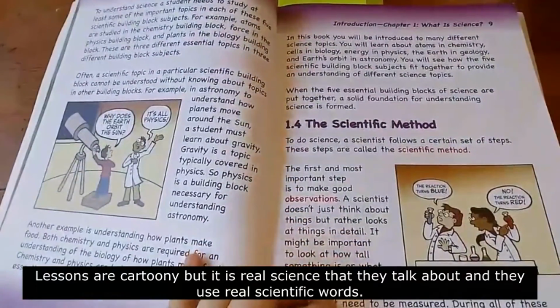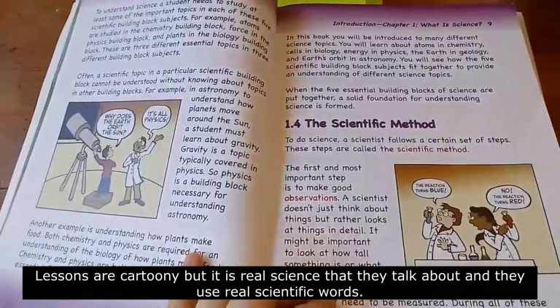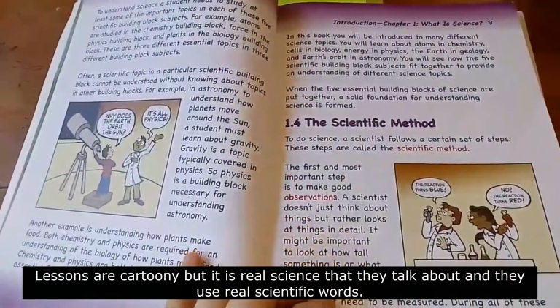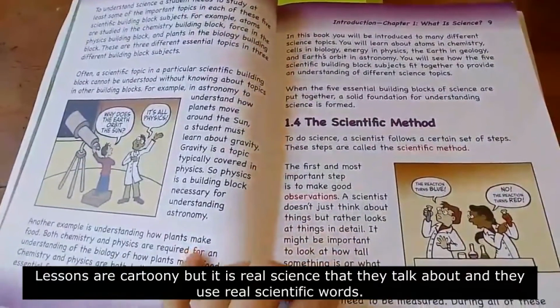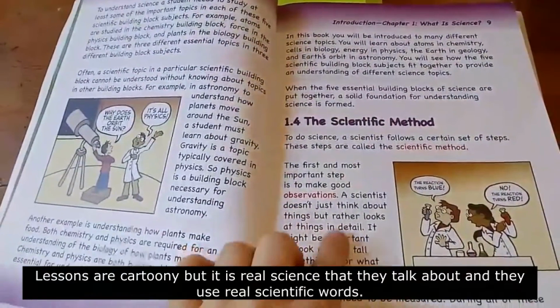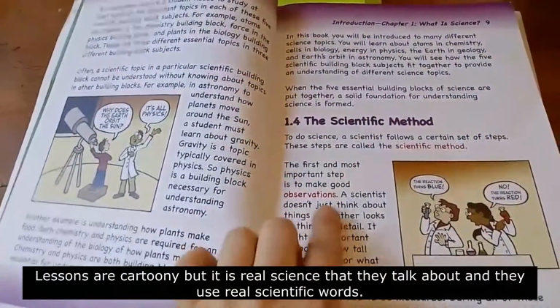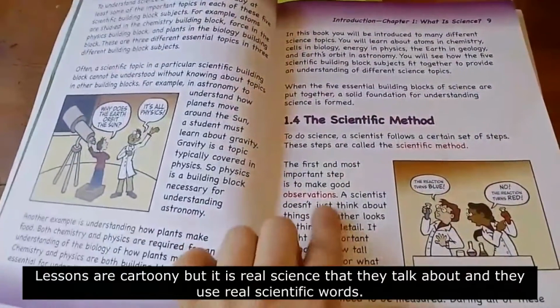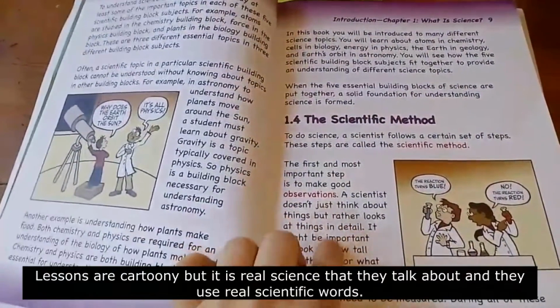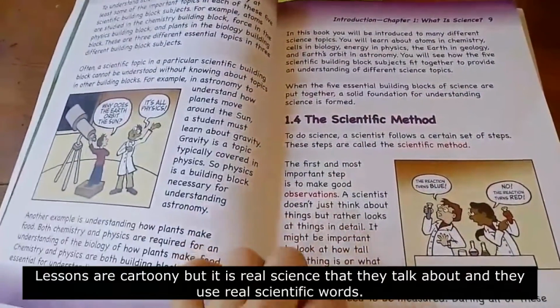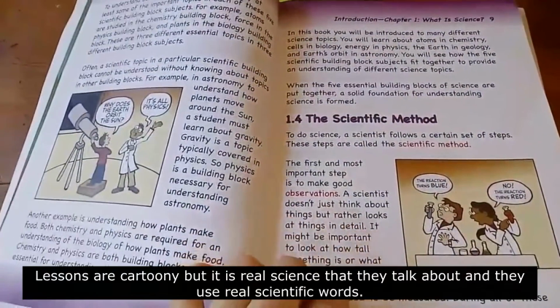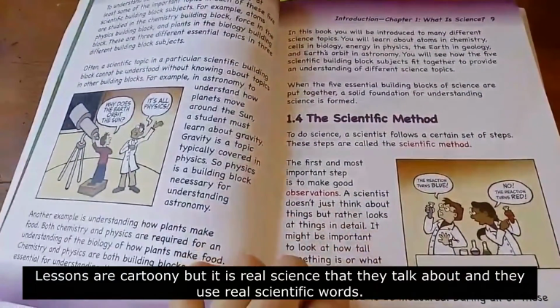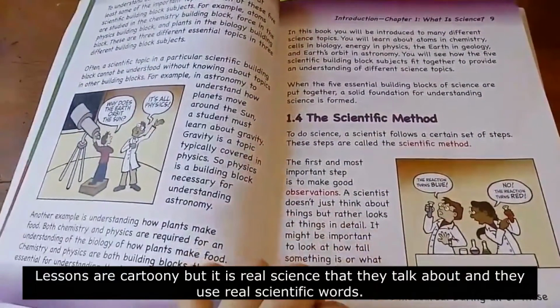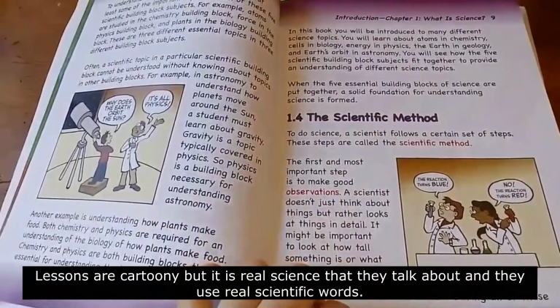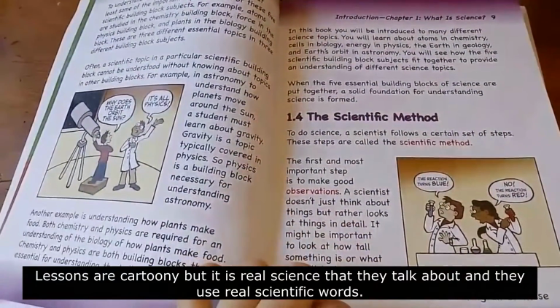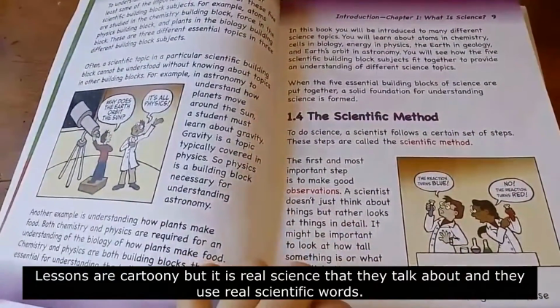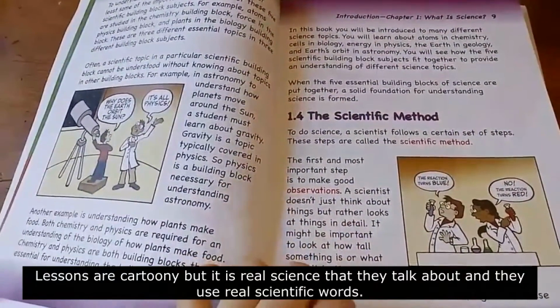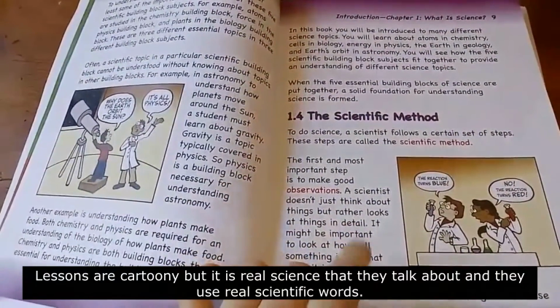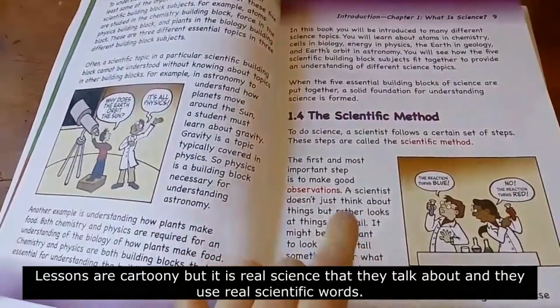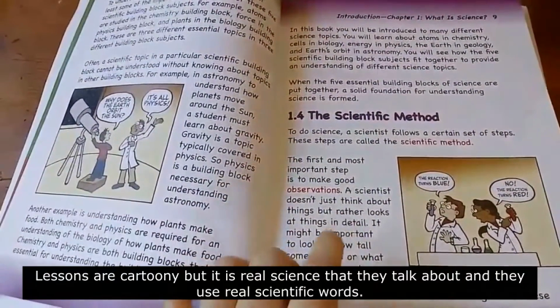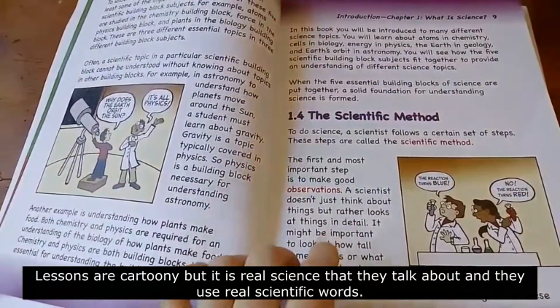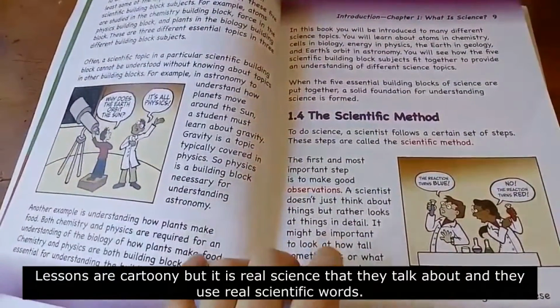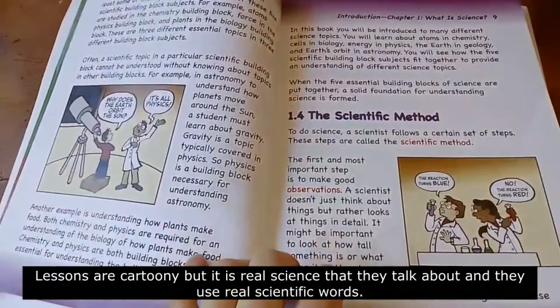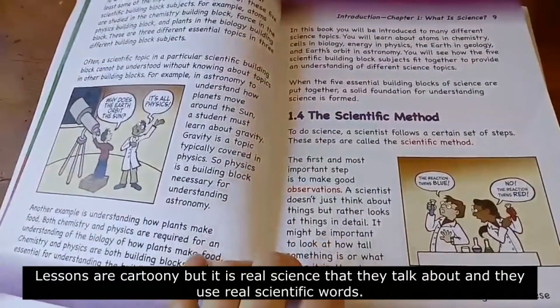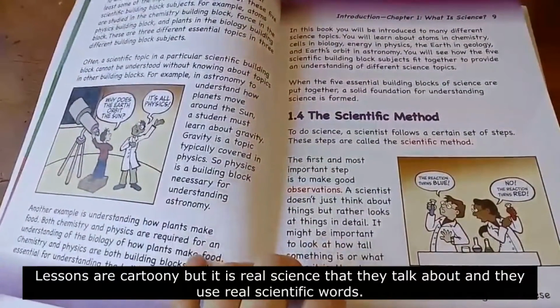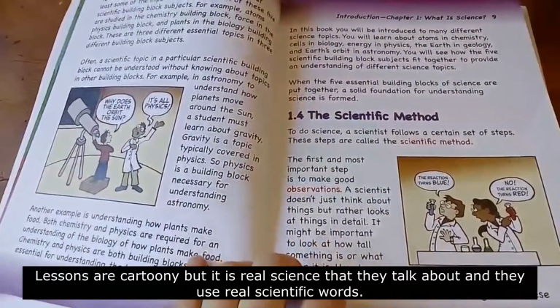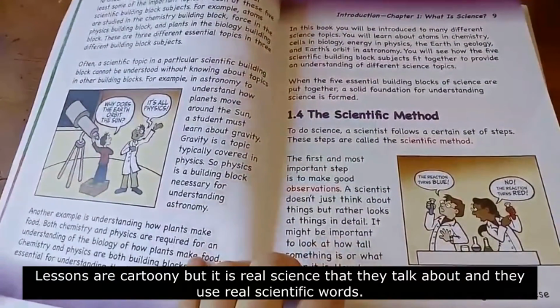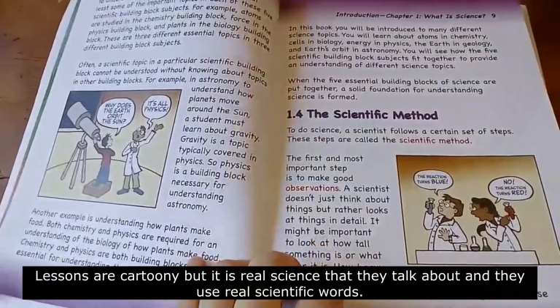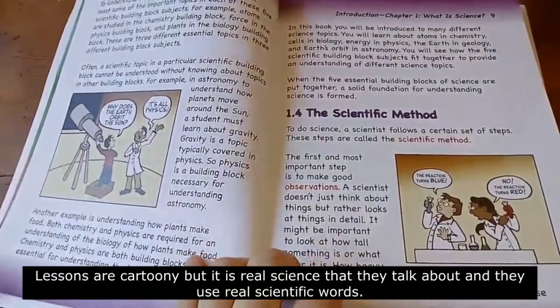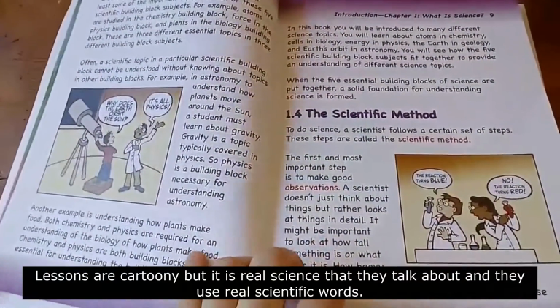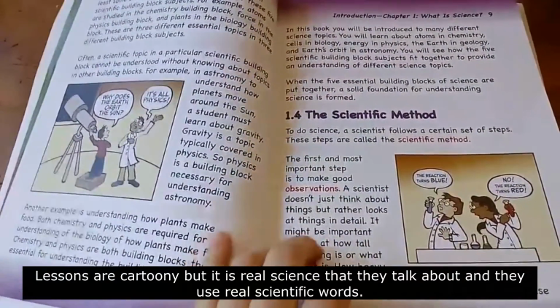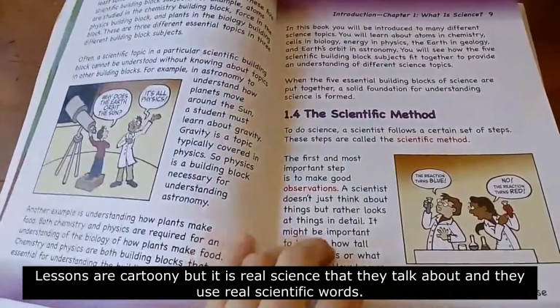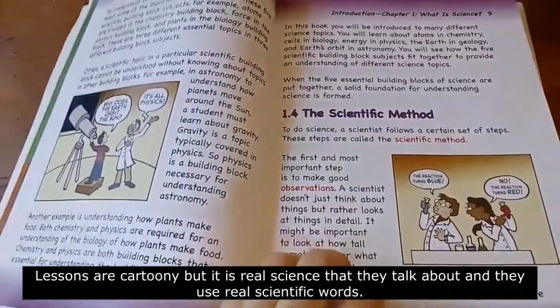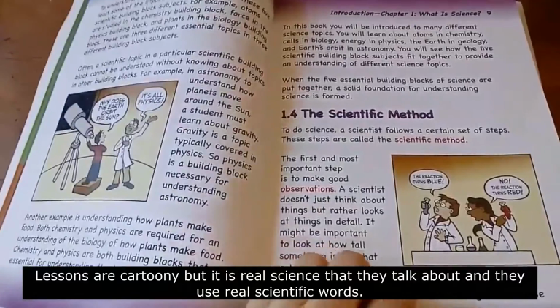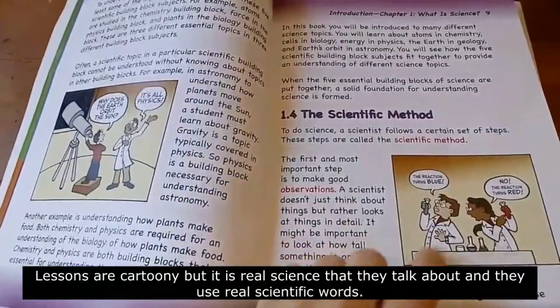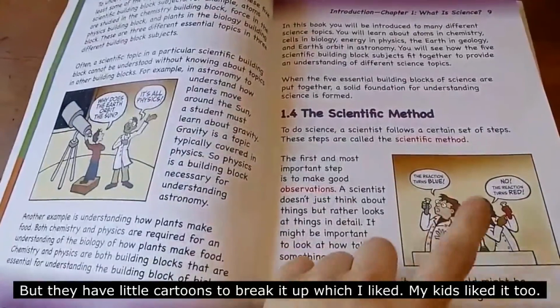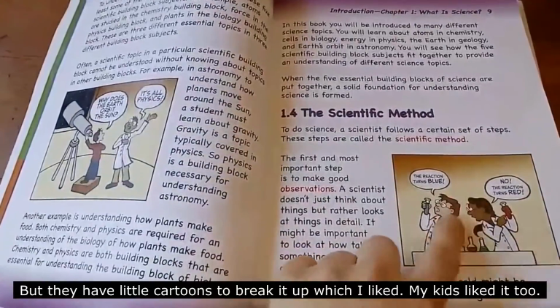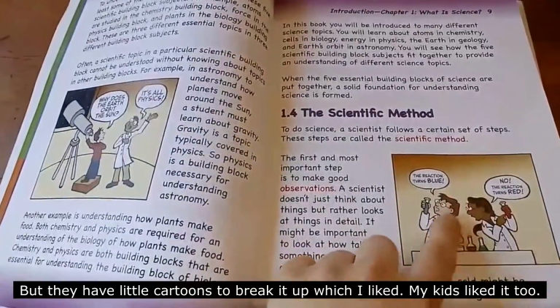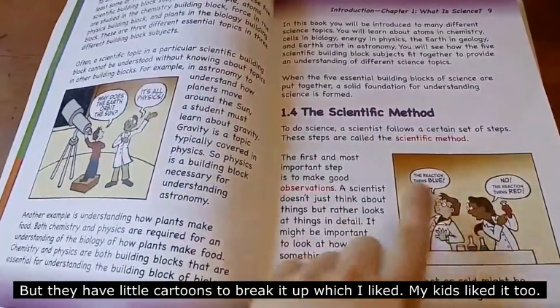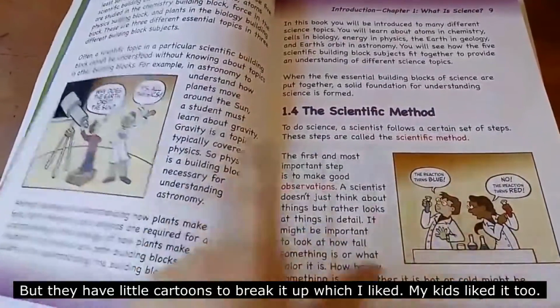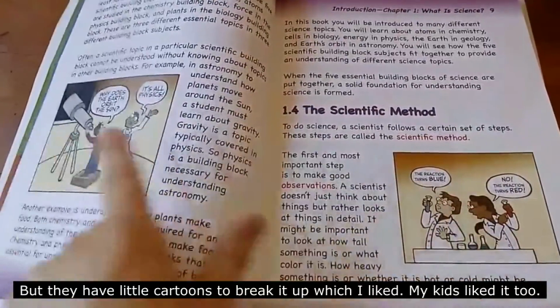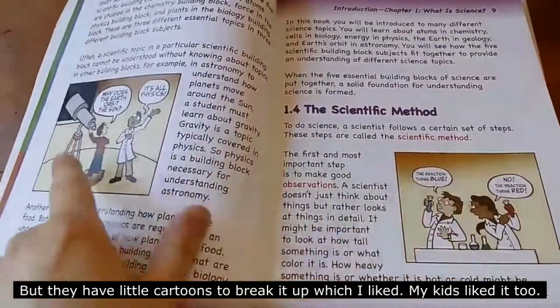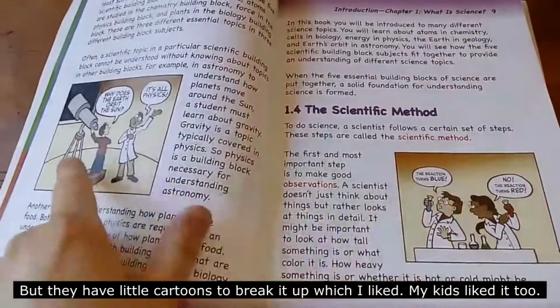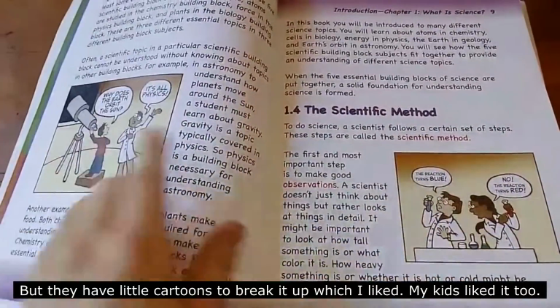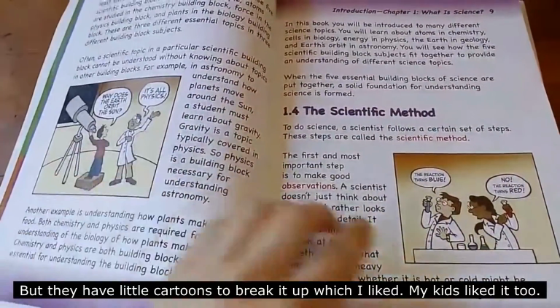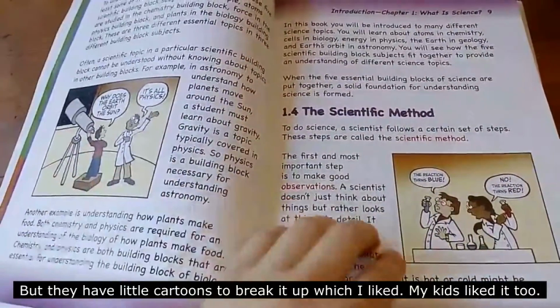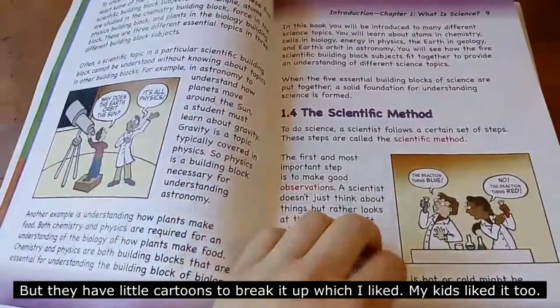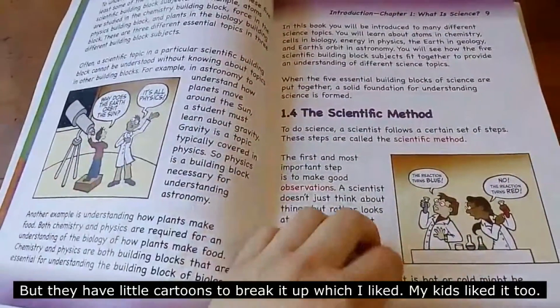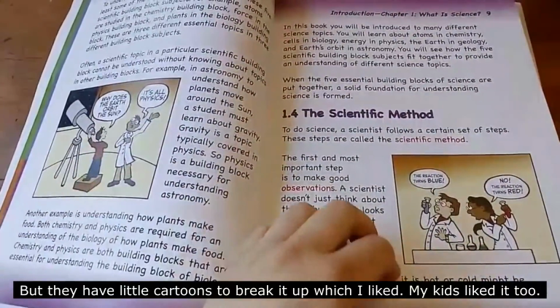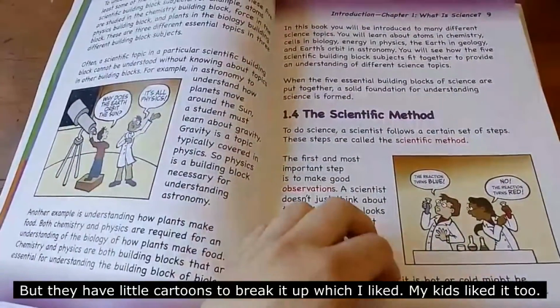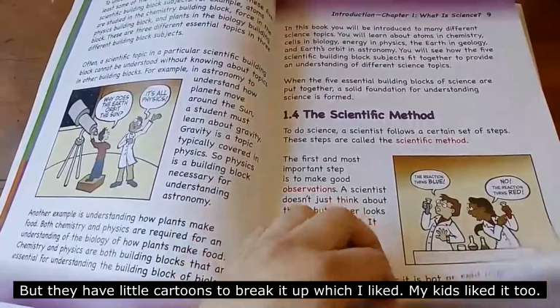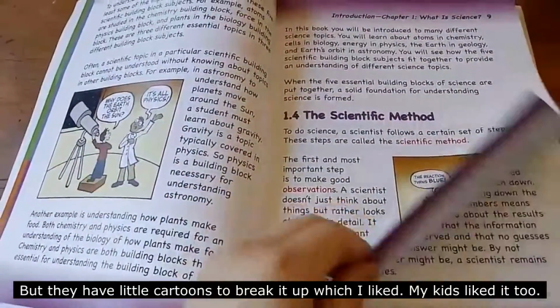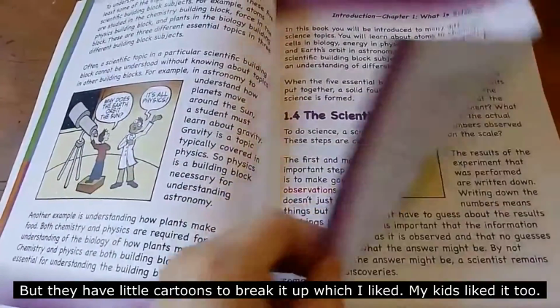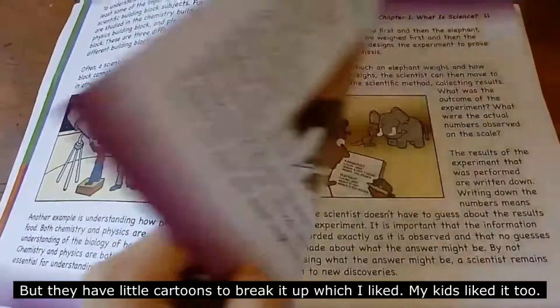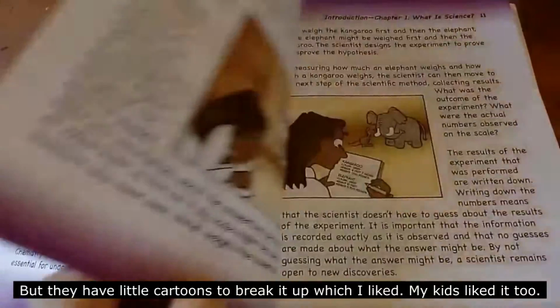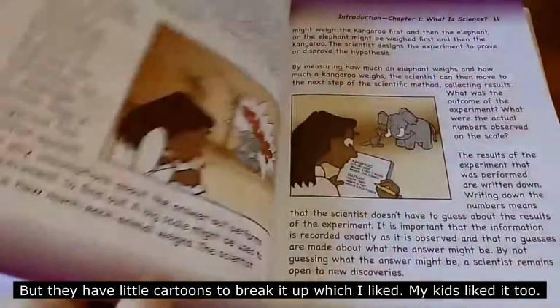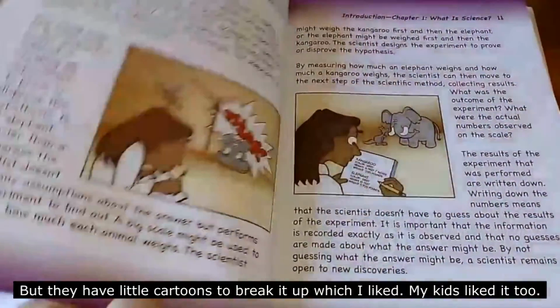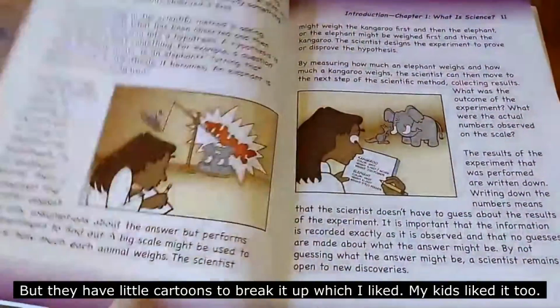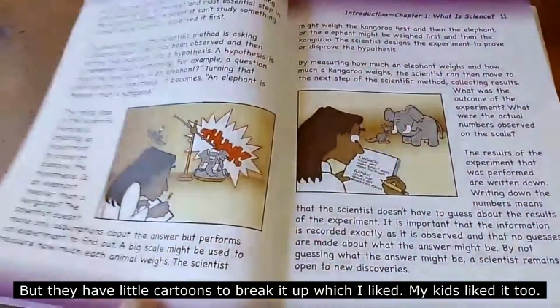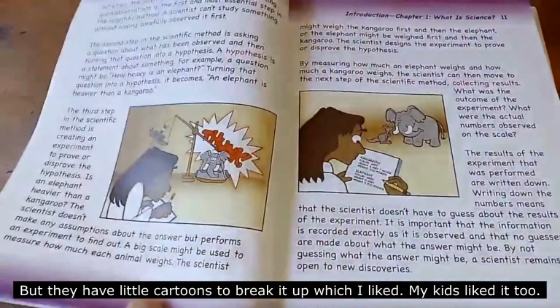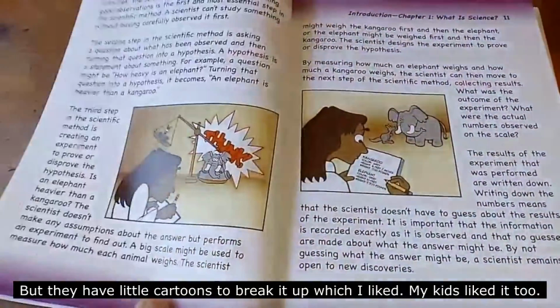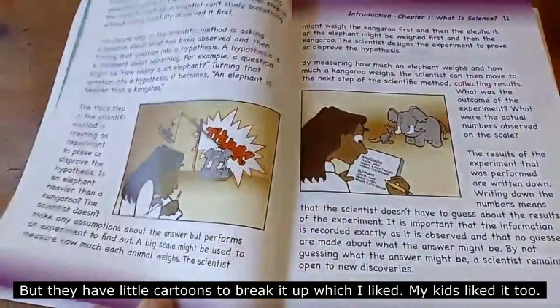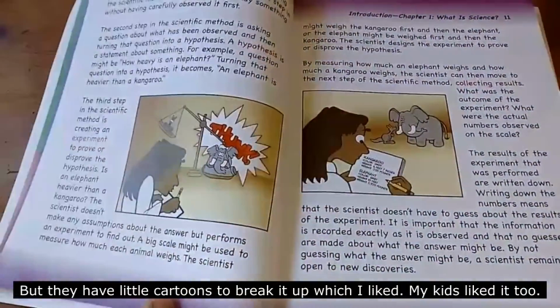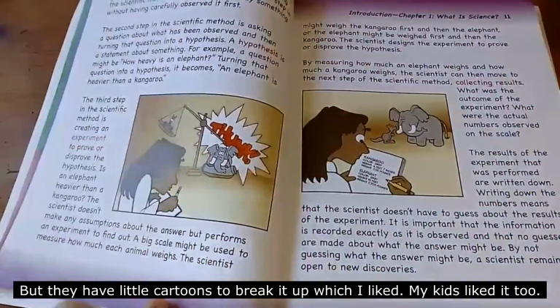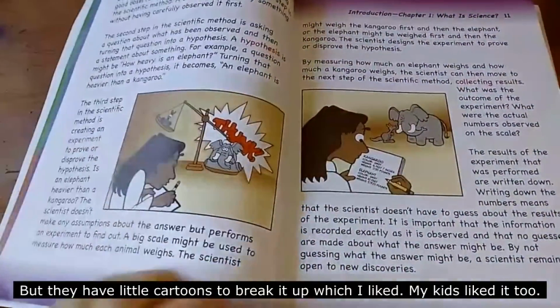Lessons are cartoony, but it's real science that they talk about, and they use real scientific words. They have little cartoons to break it up, which I liked. My kids liked it too.